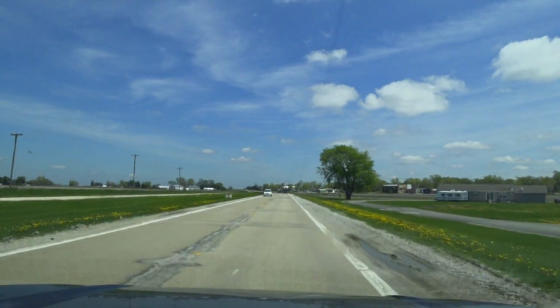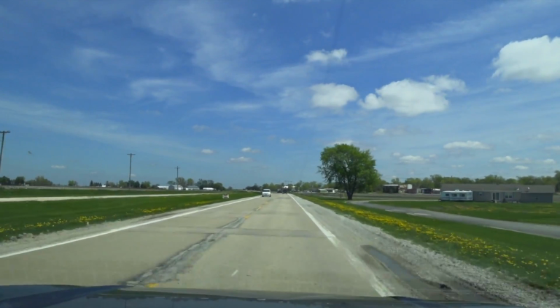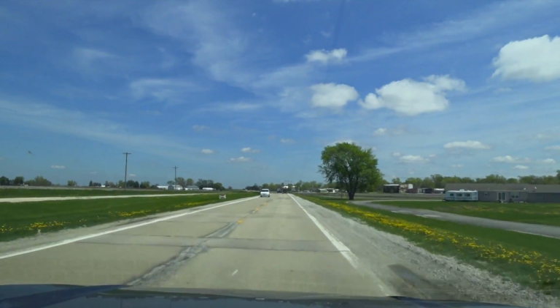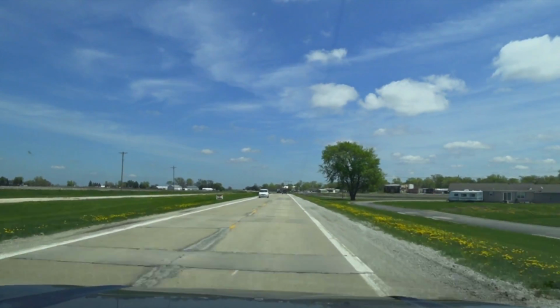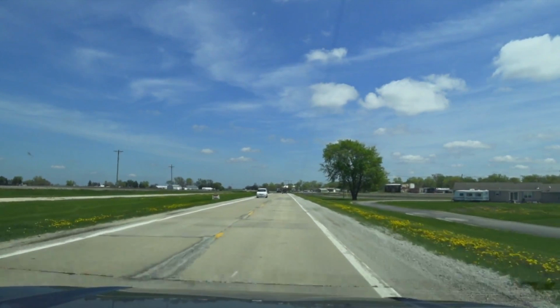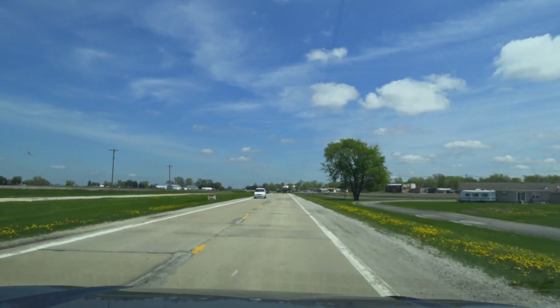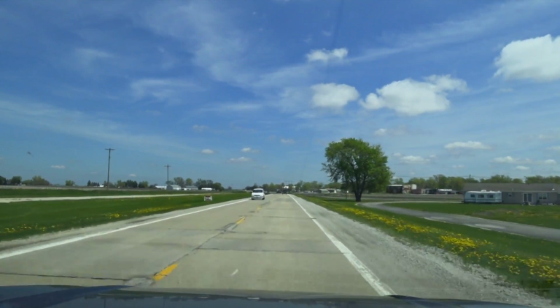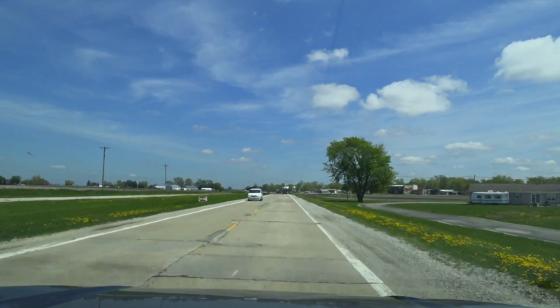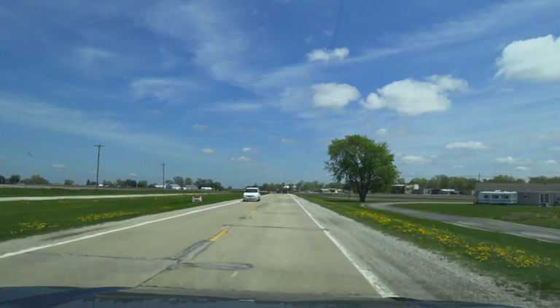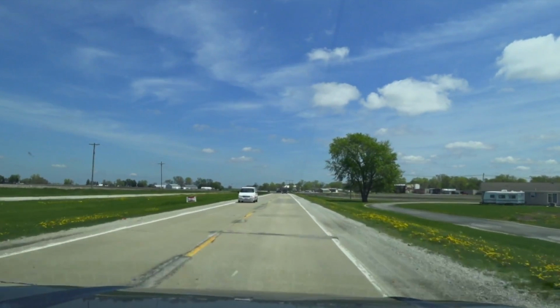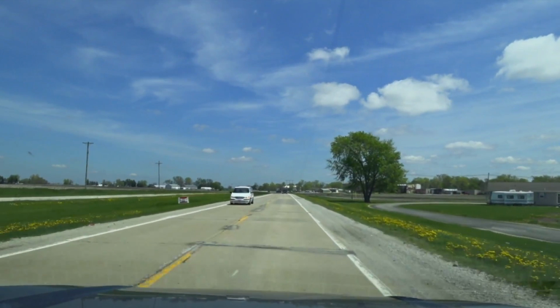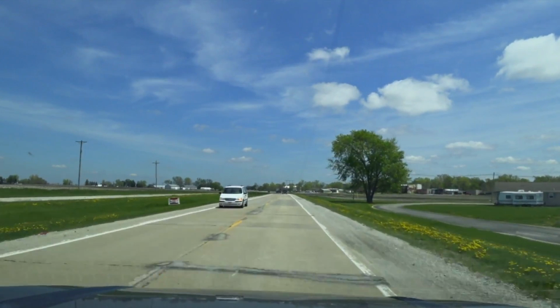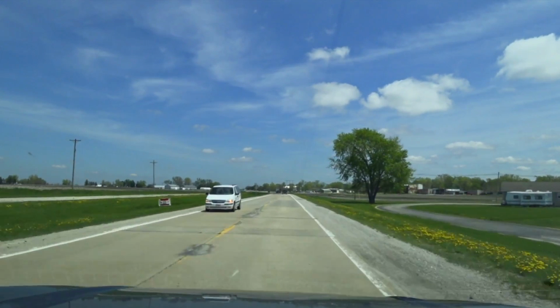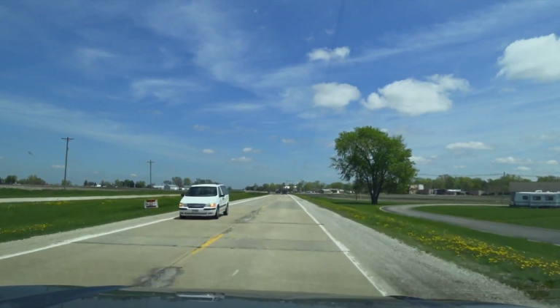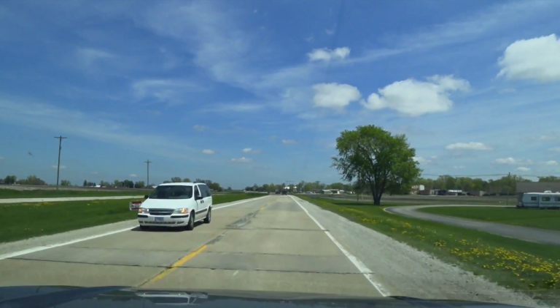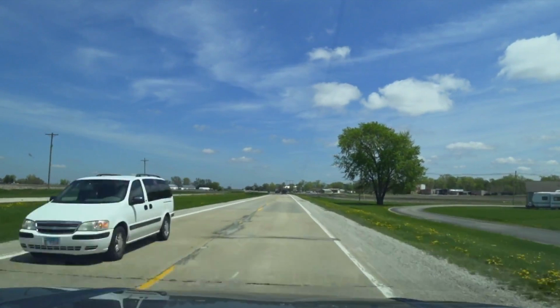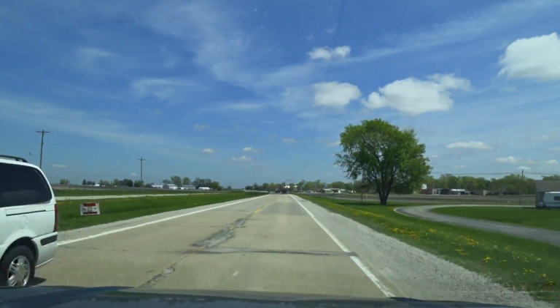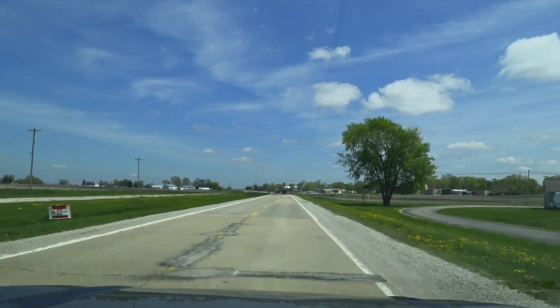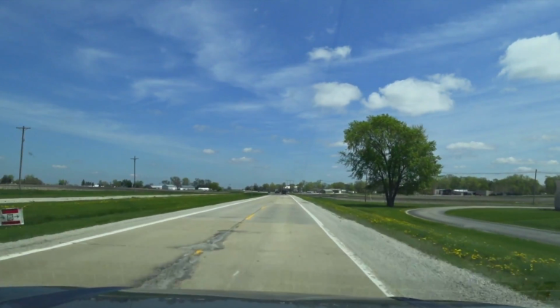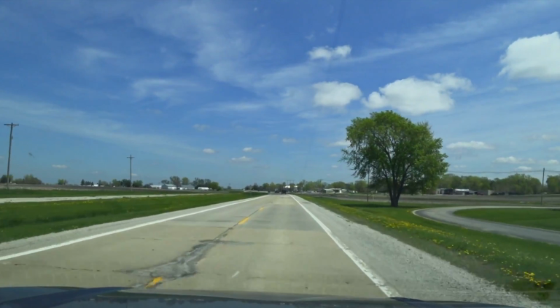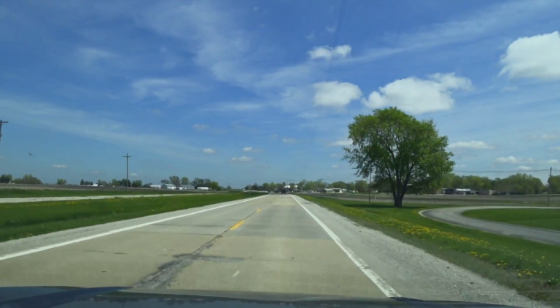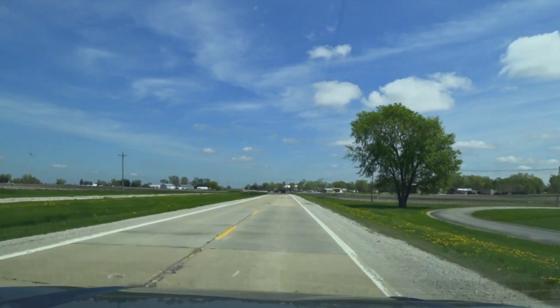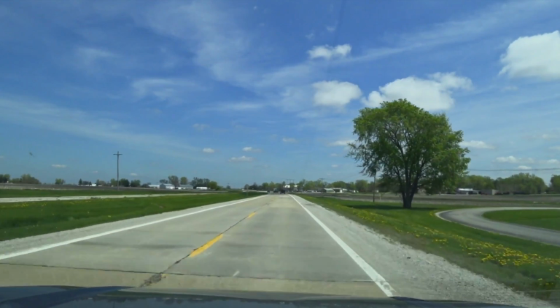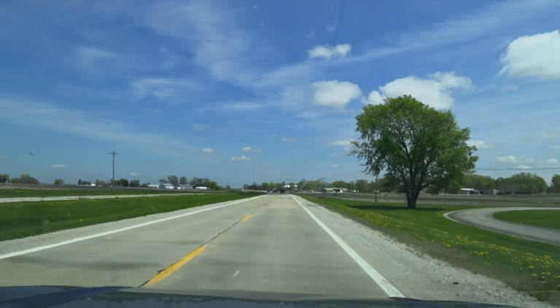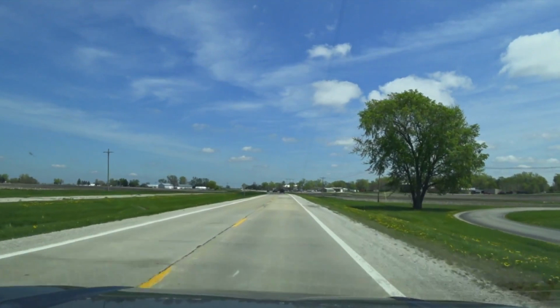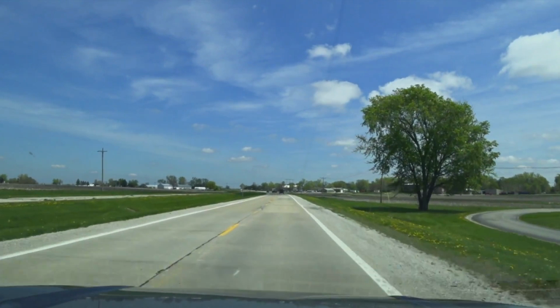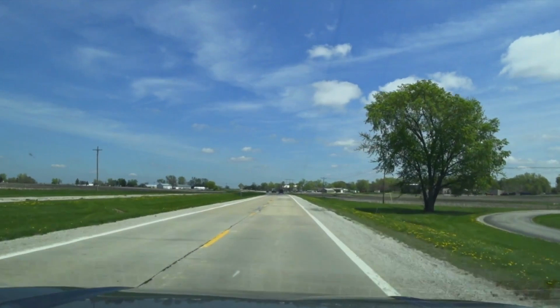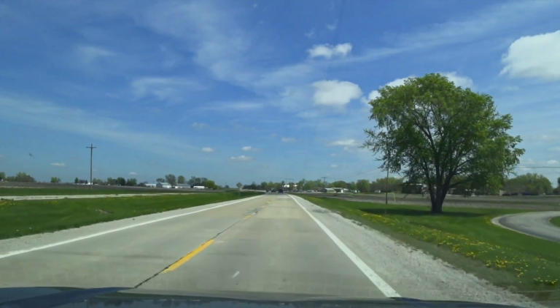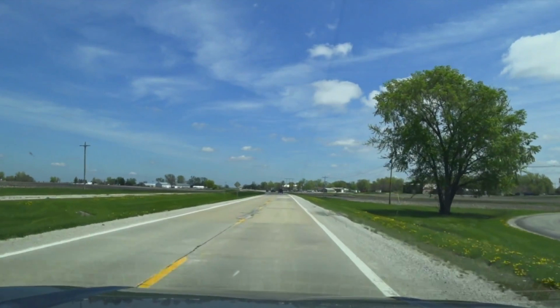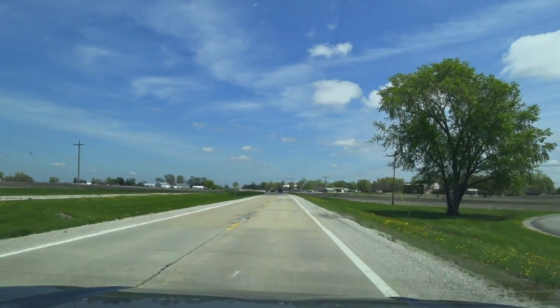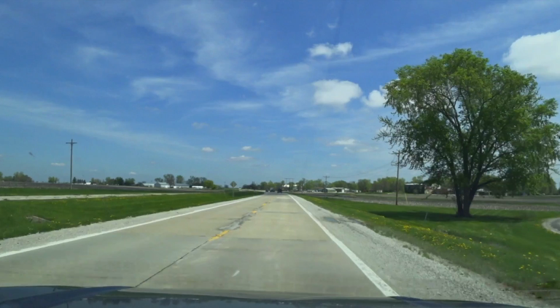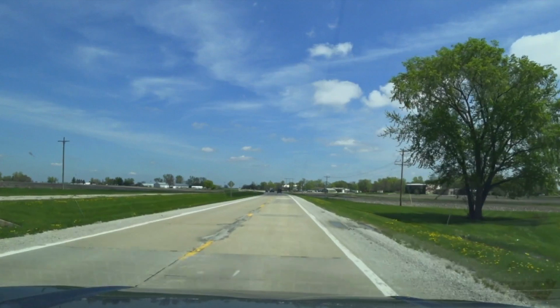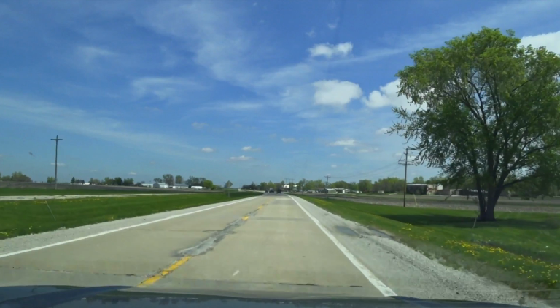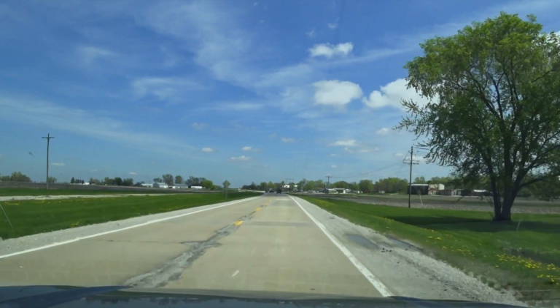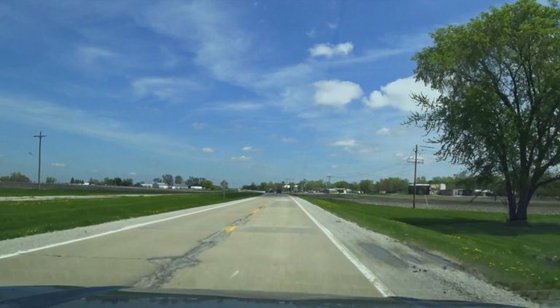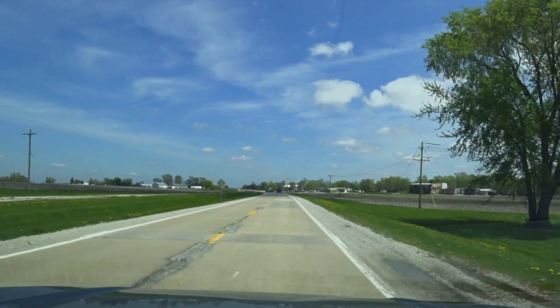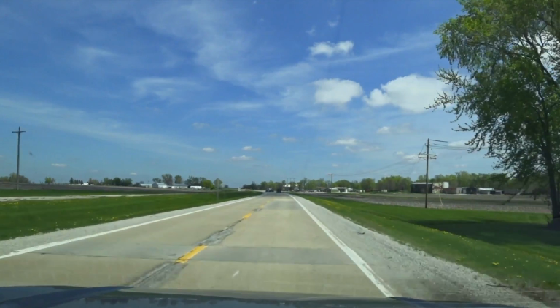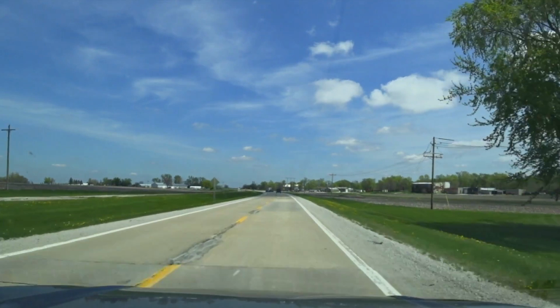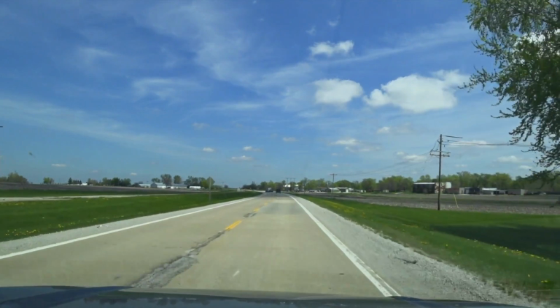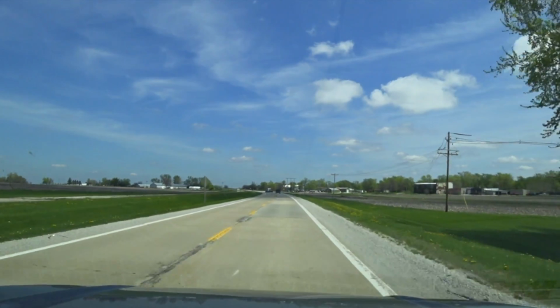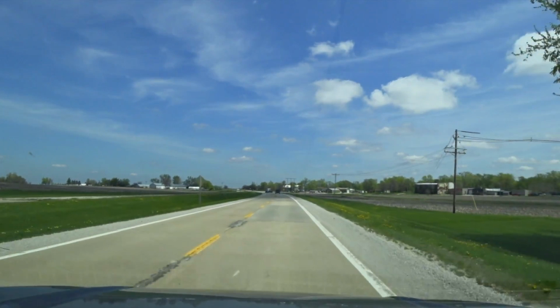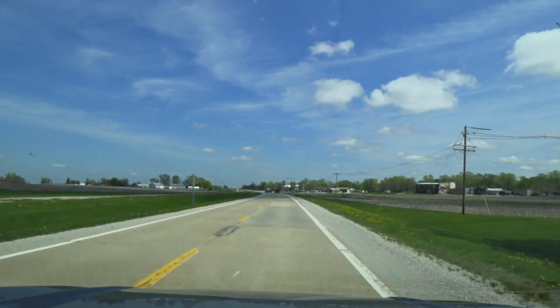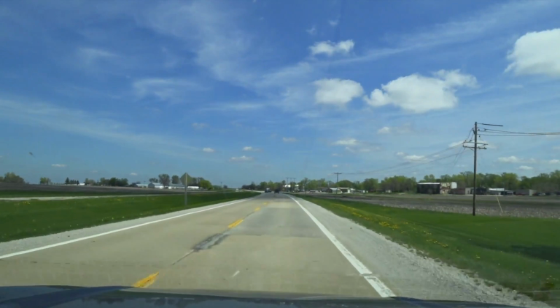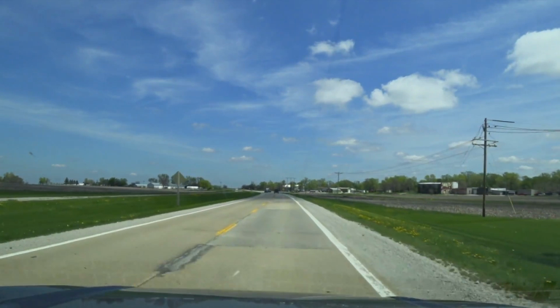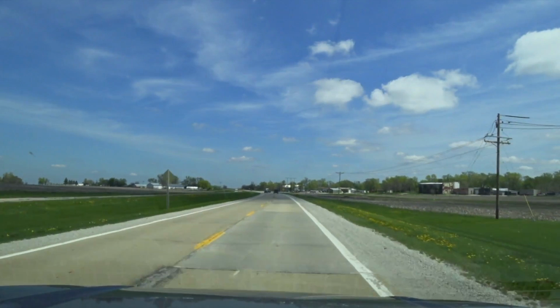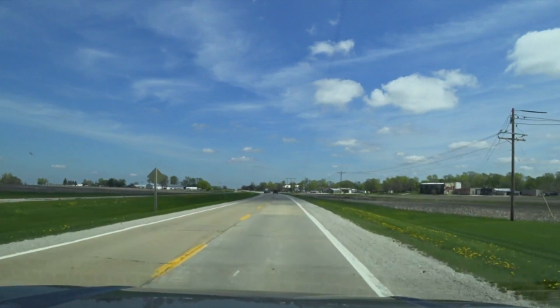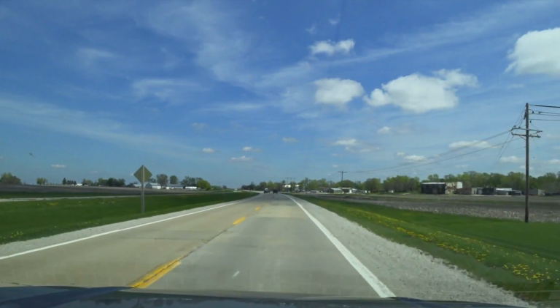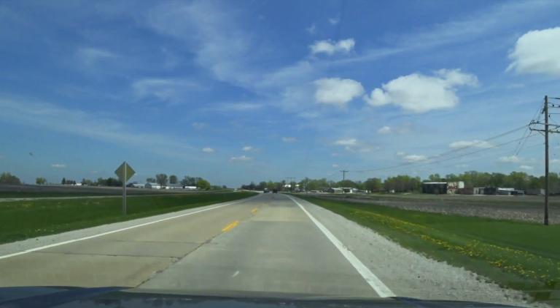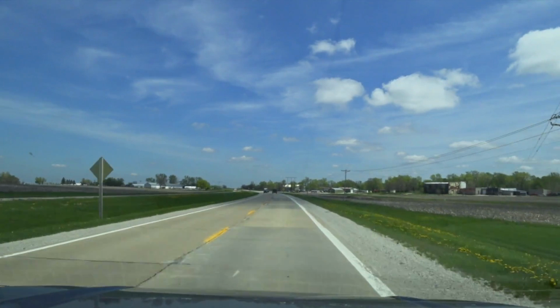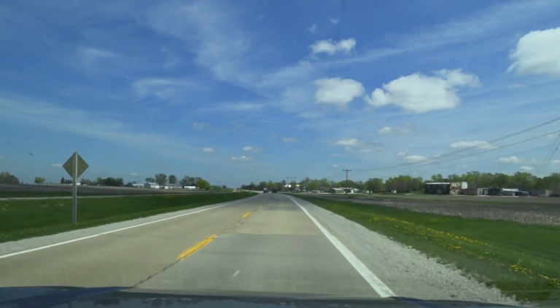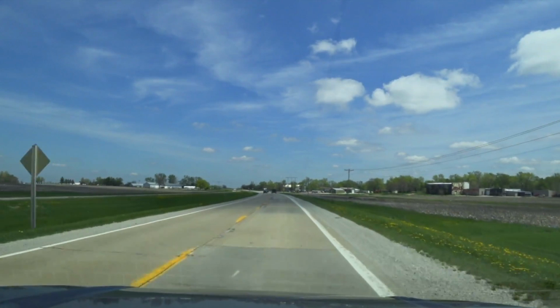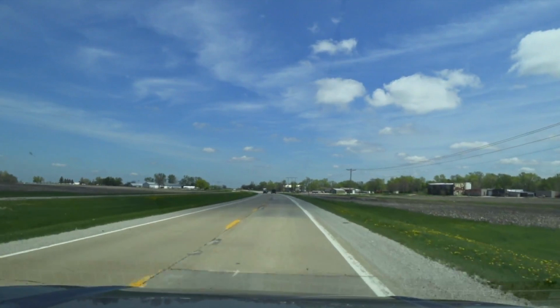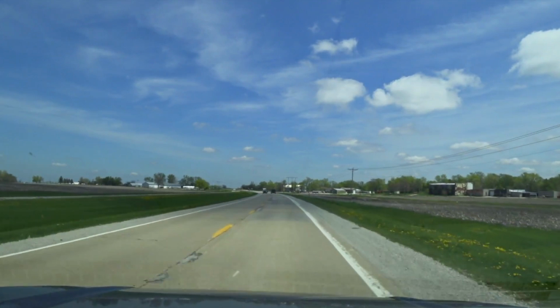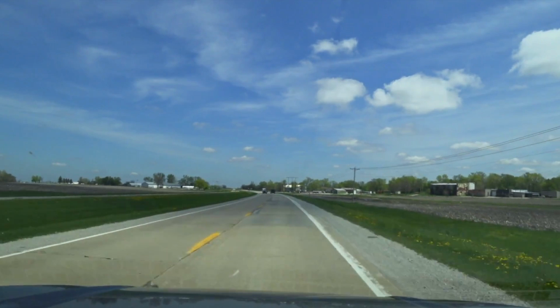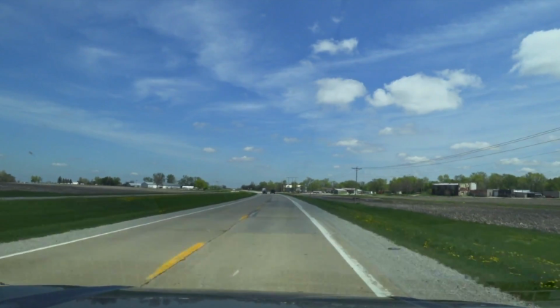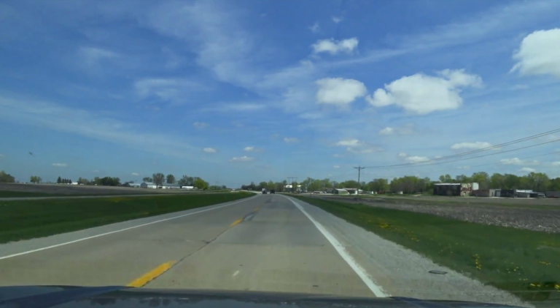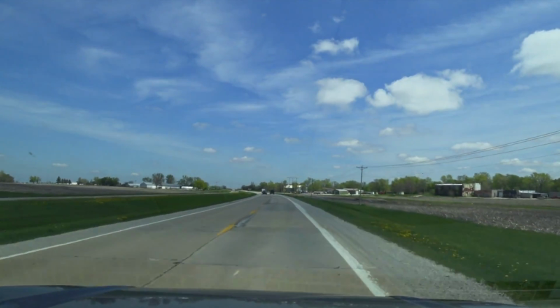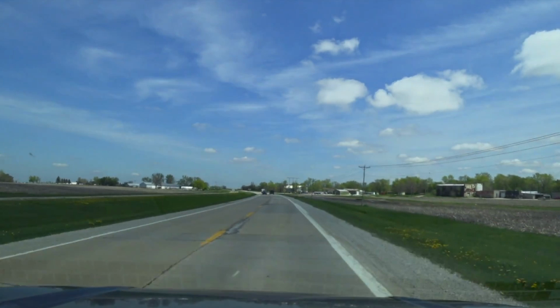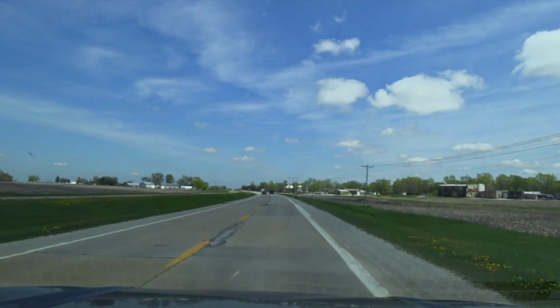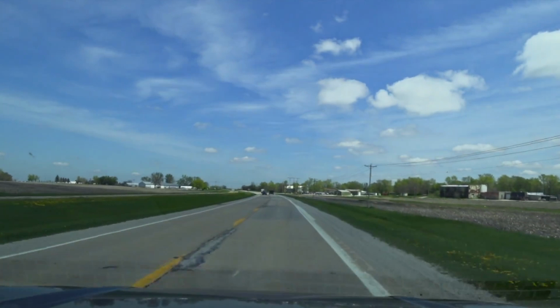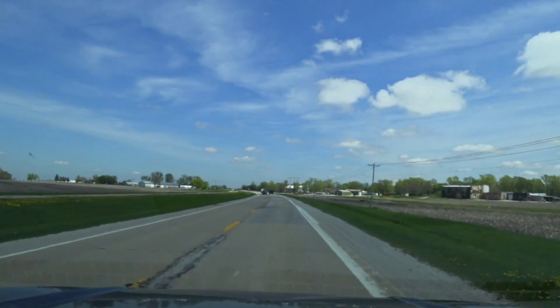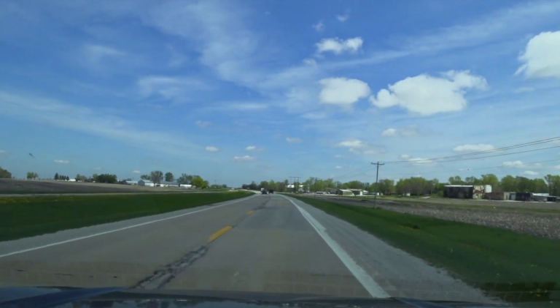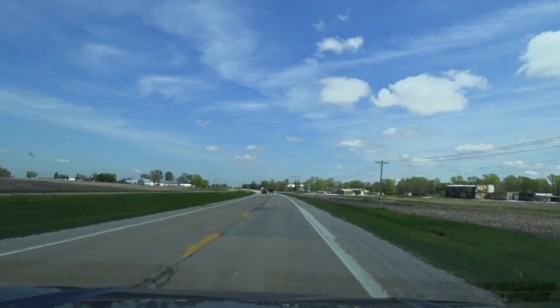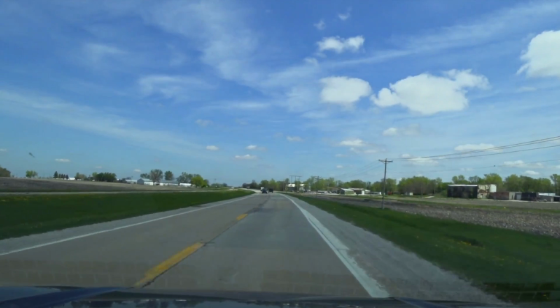This highway is misleading — looks like a divided highway, but it's really not.